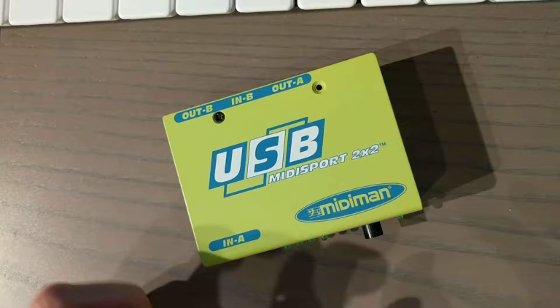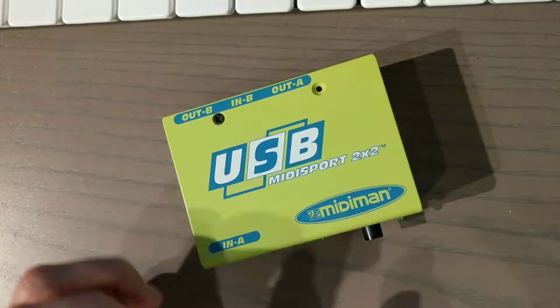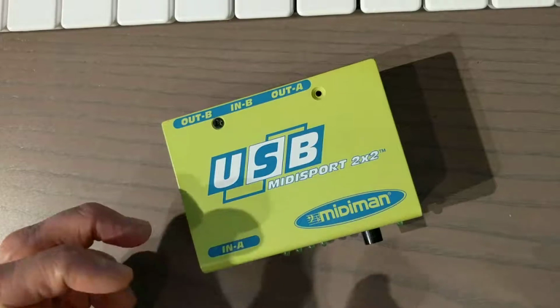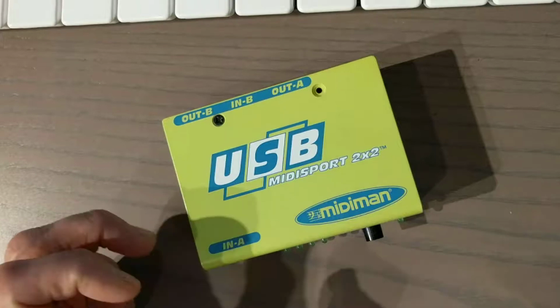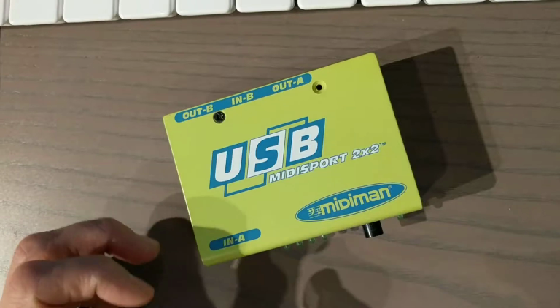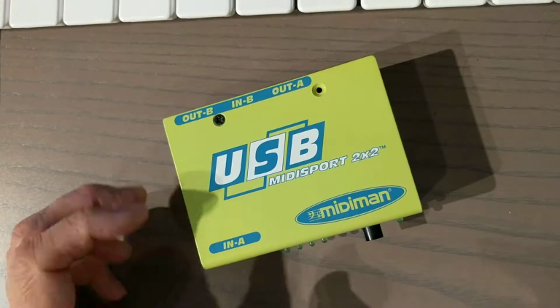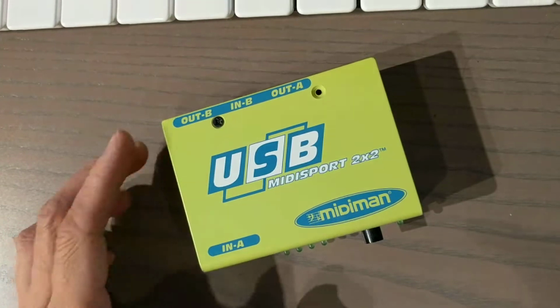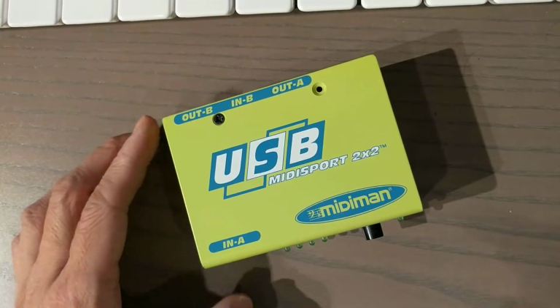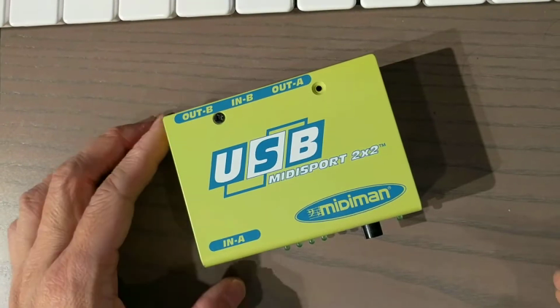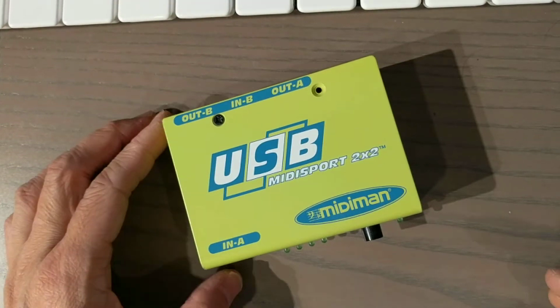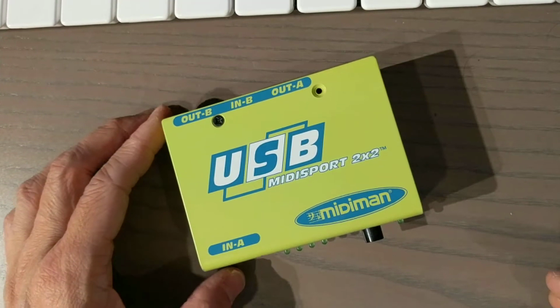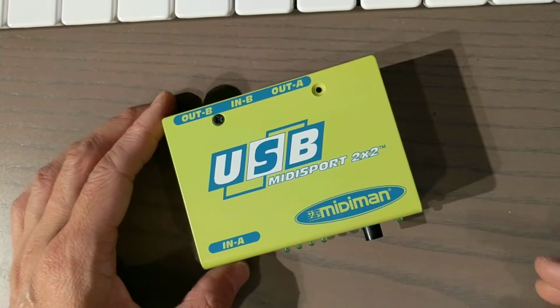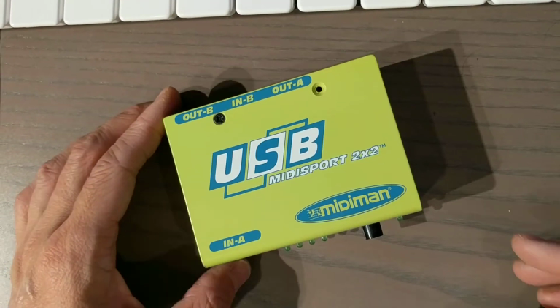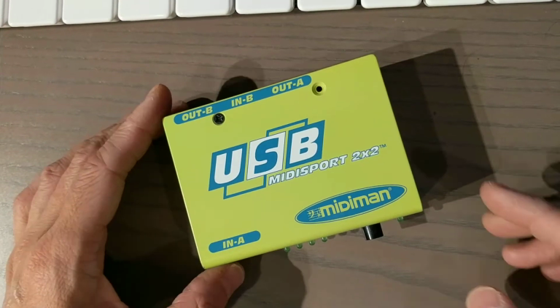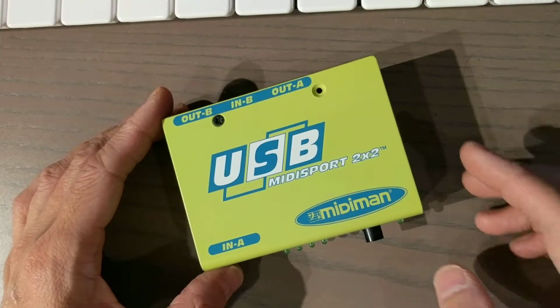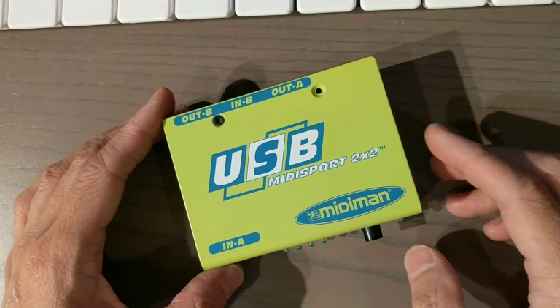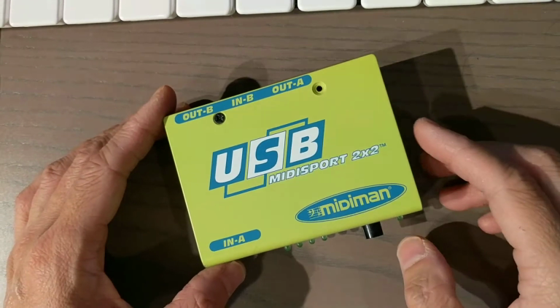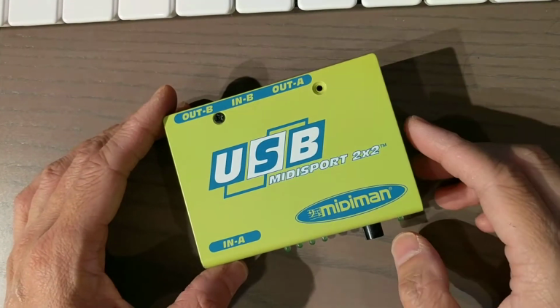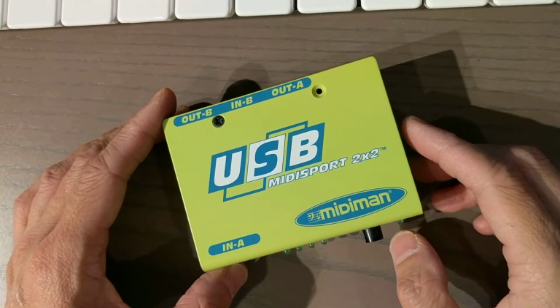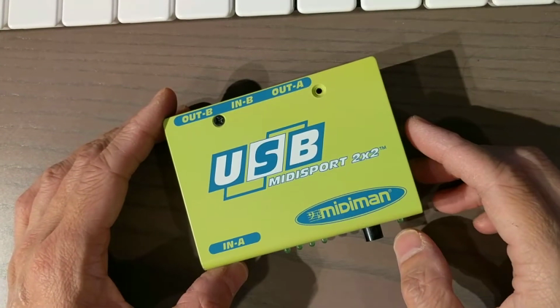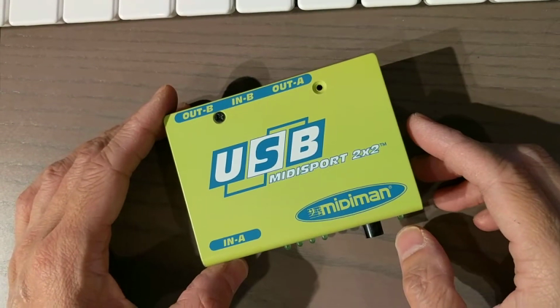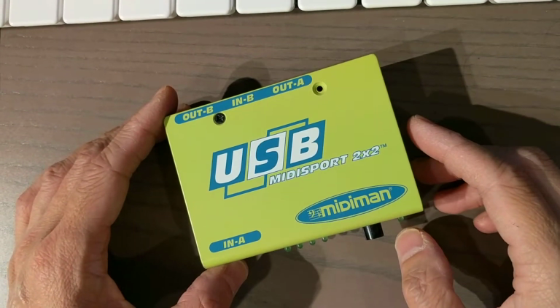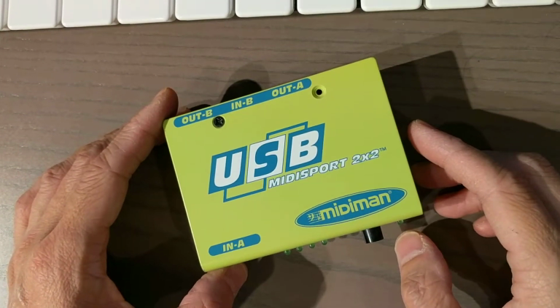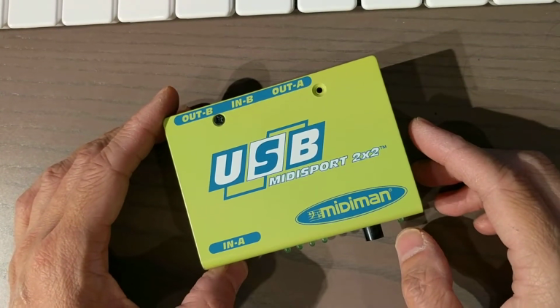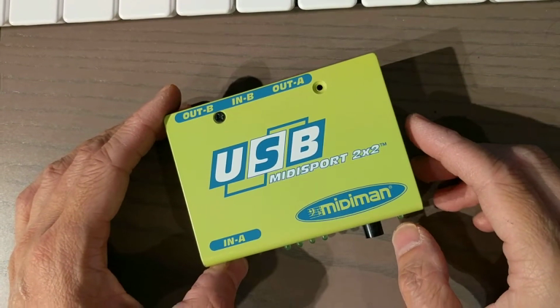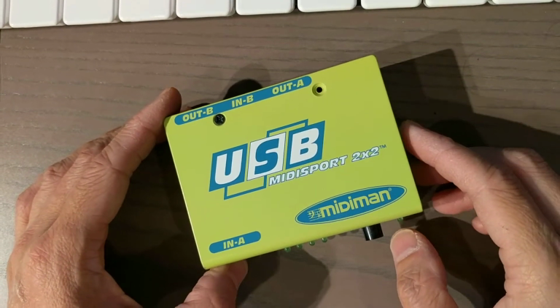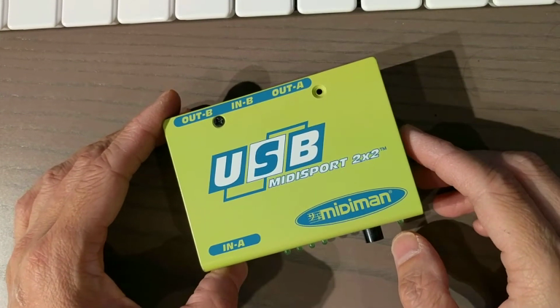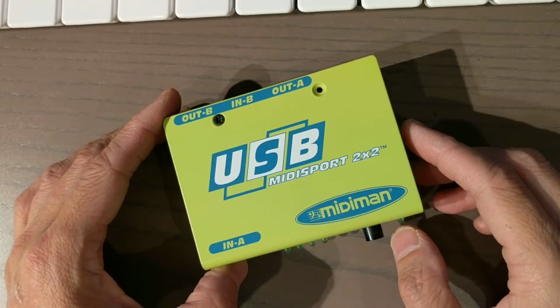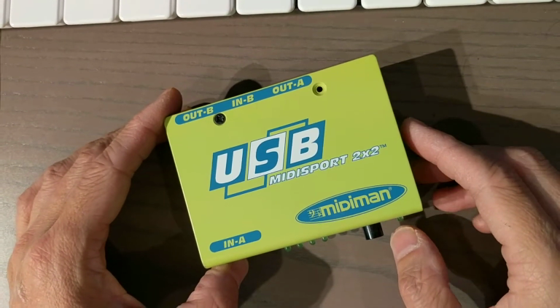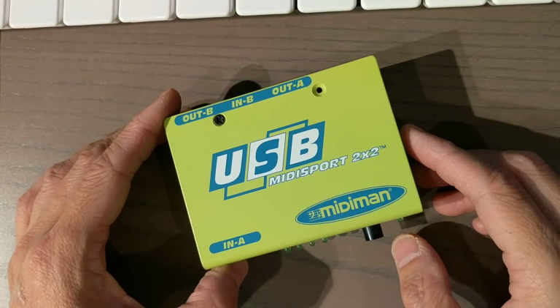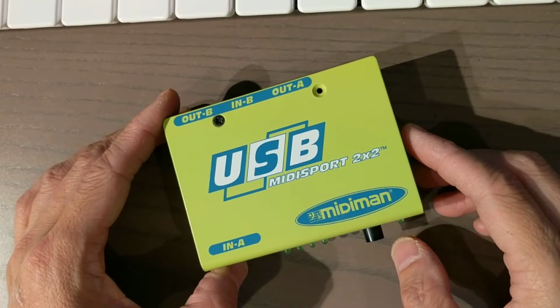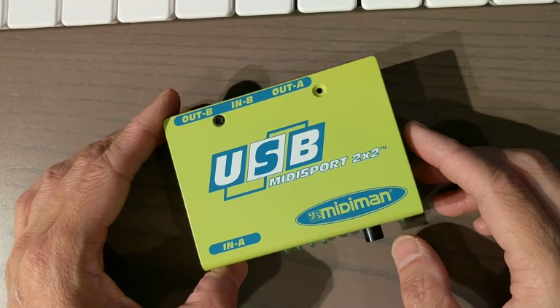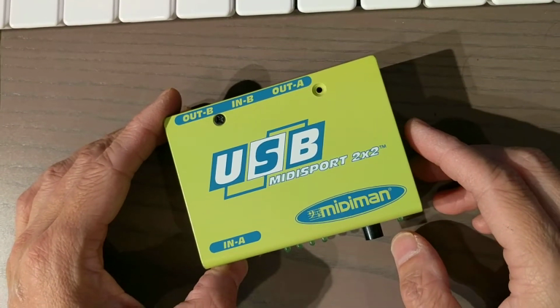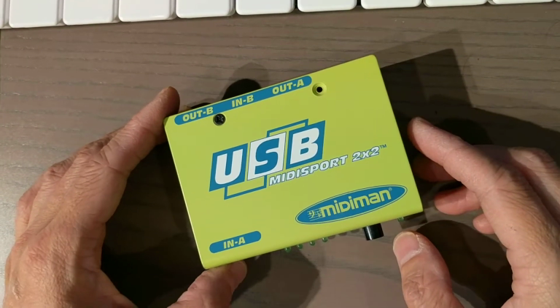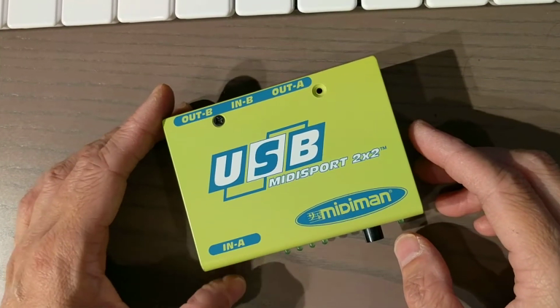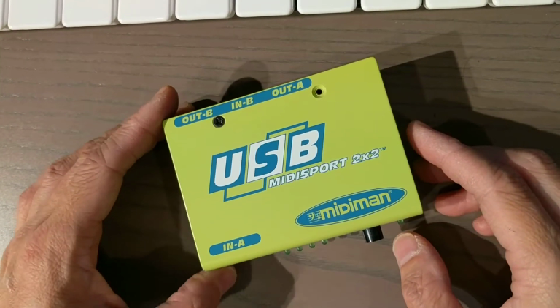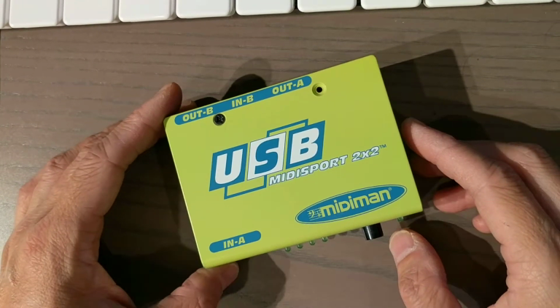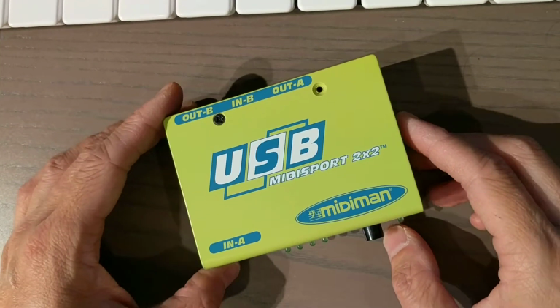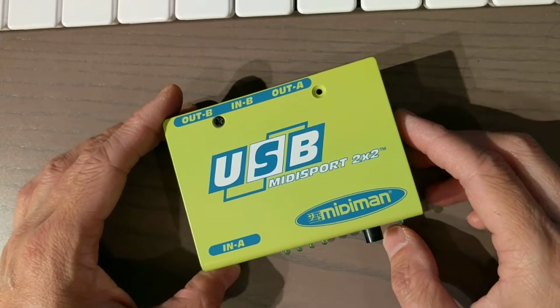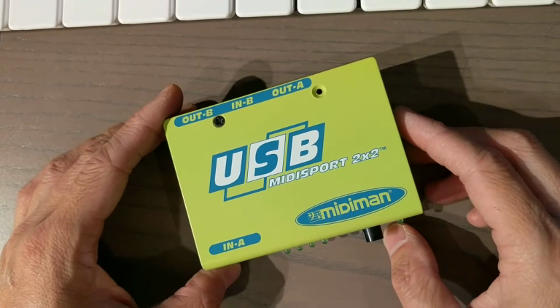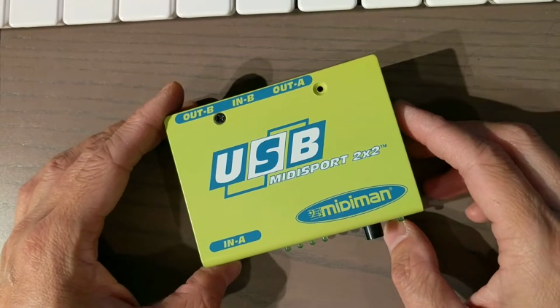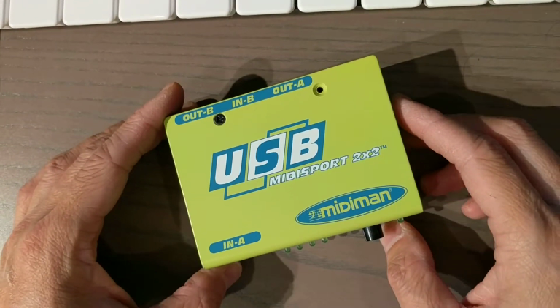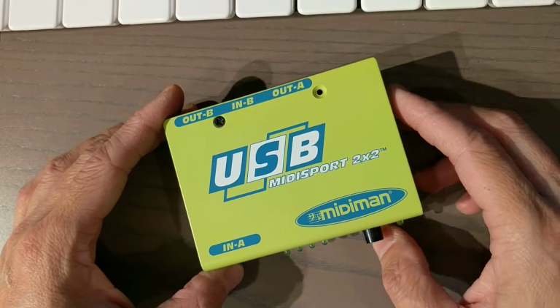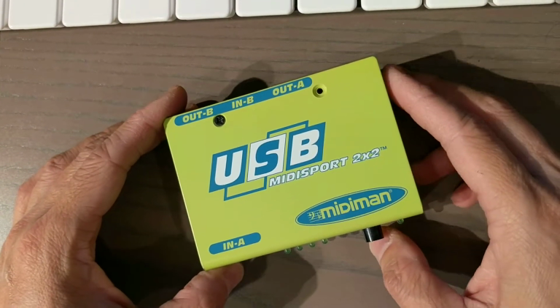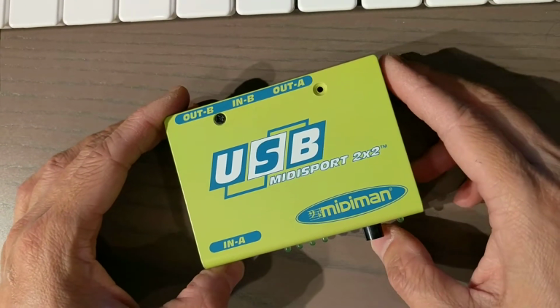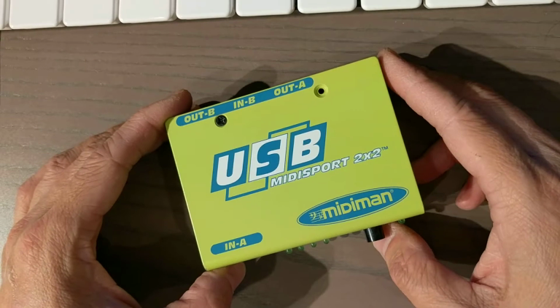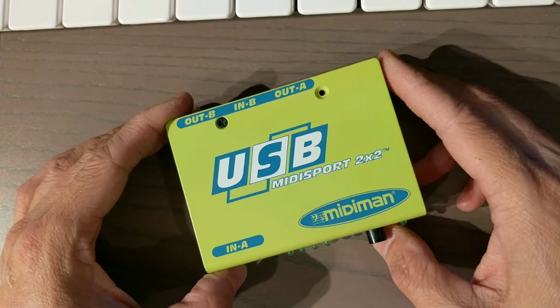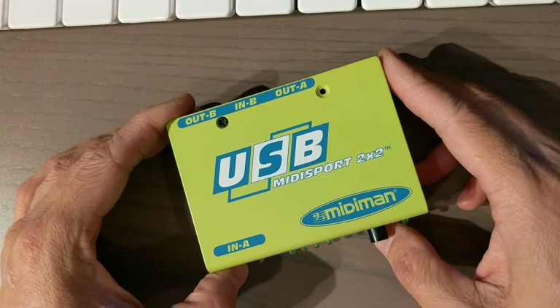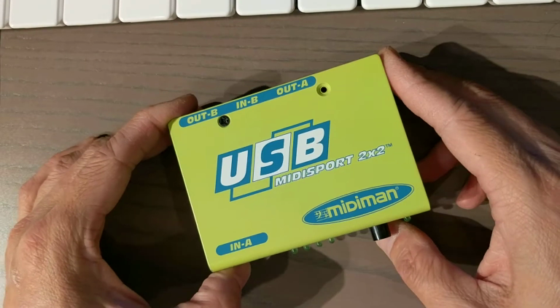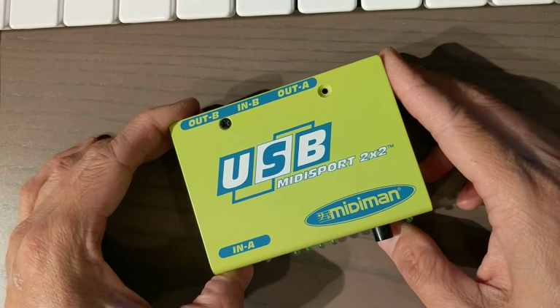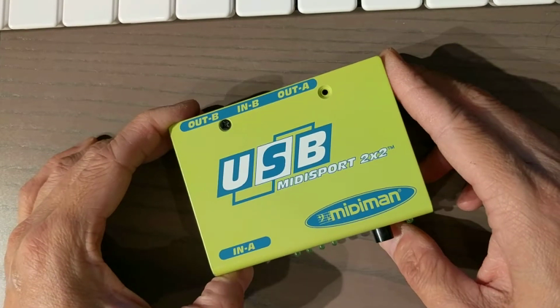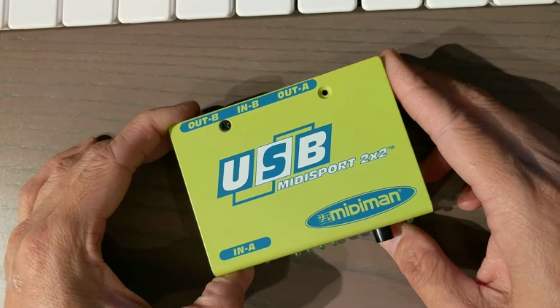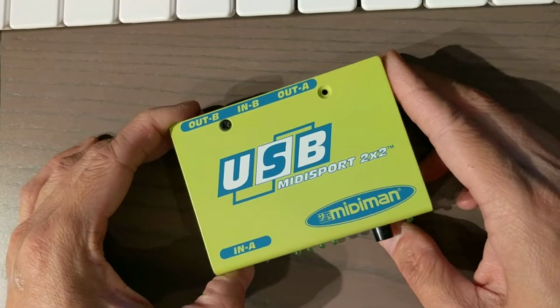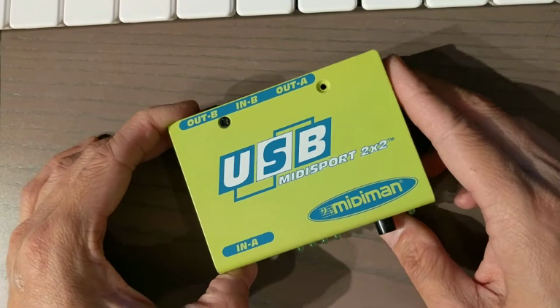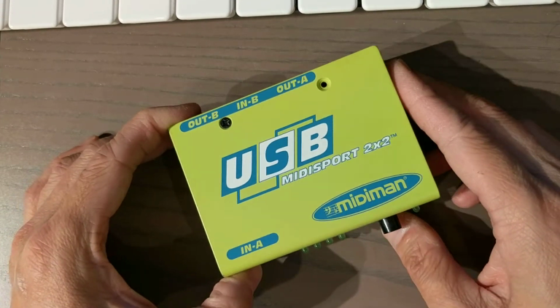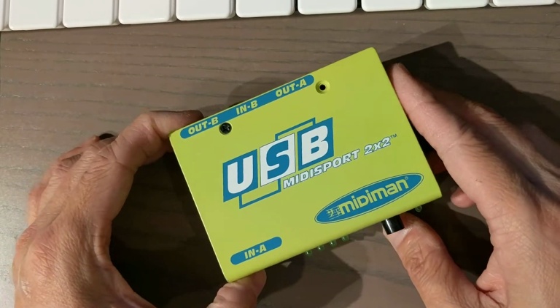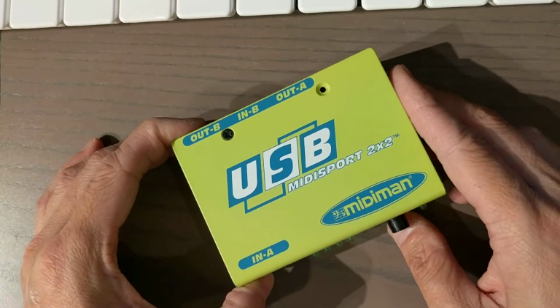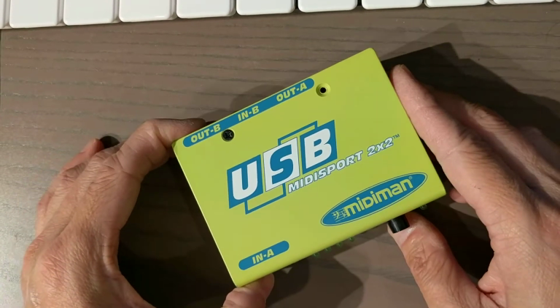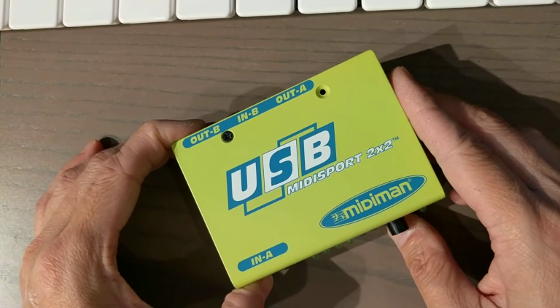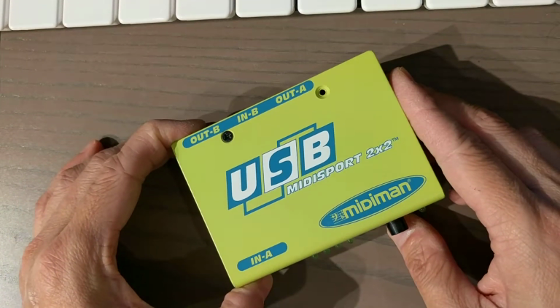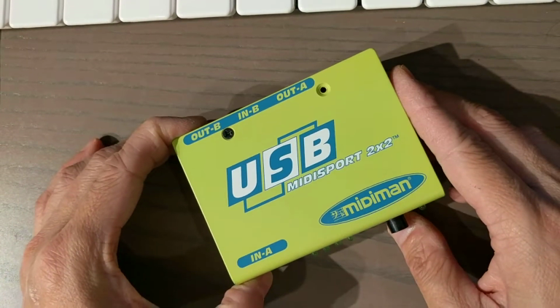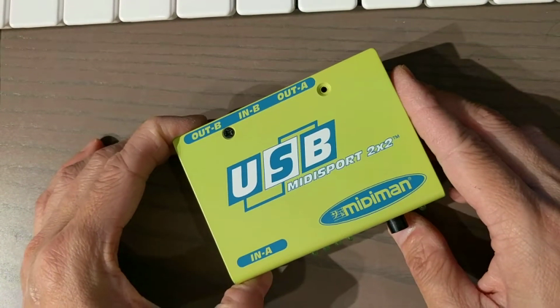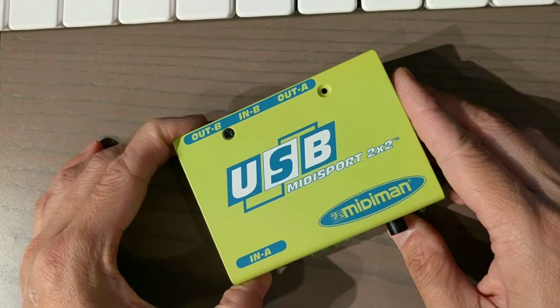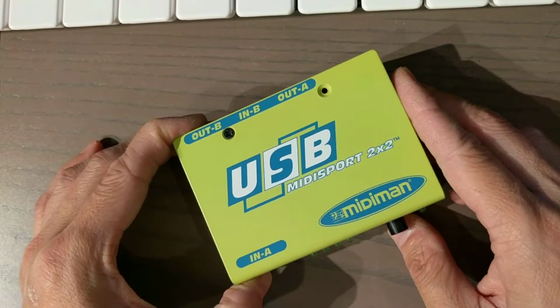Hello YouTube viewers, this is Chinese Music here and today we are going to take apart a USB MIDI Sport 2x2 interface.